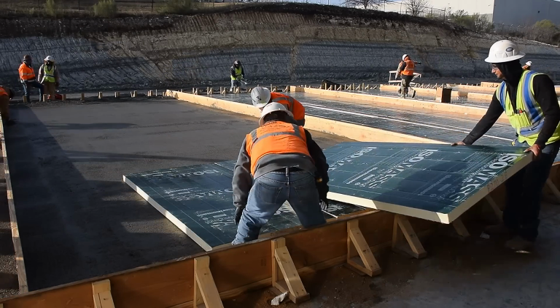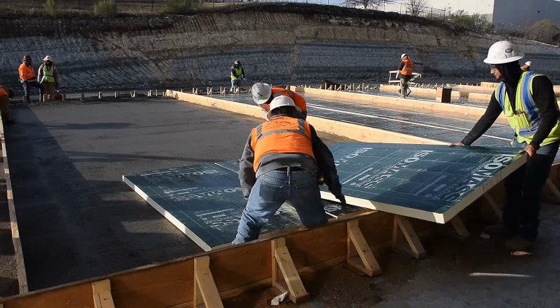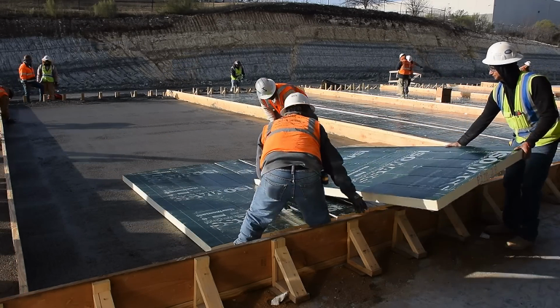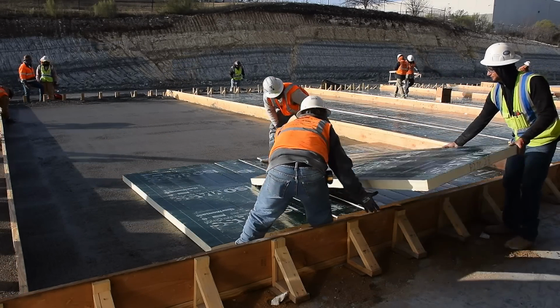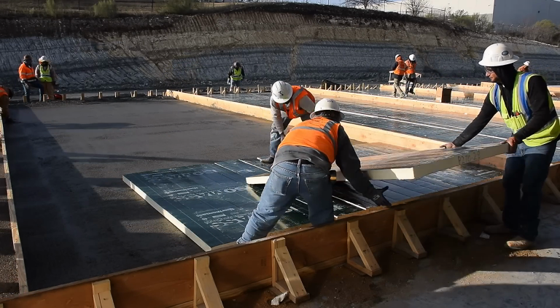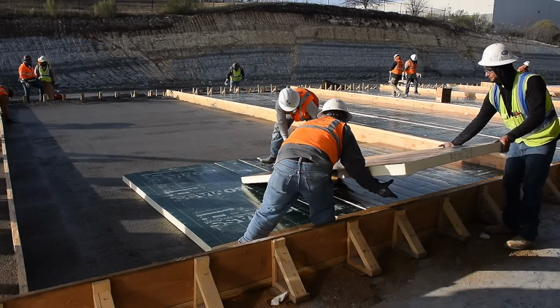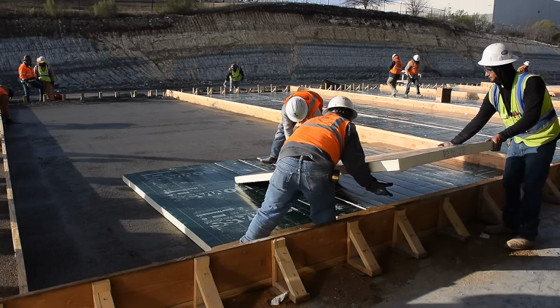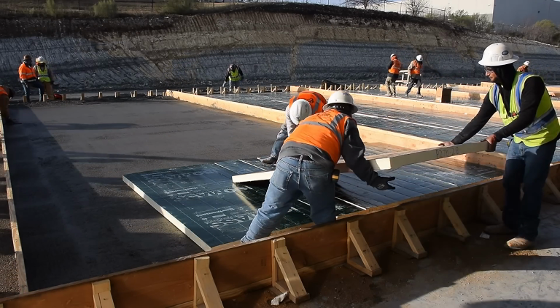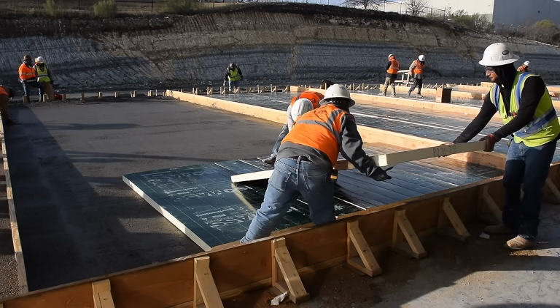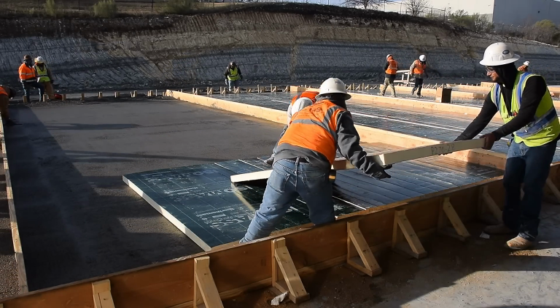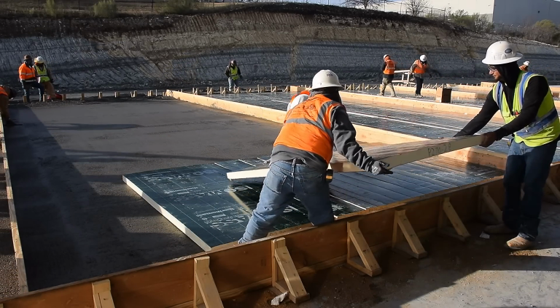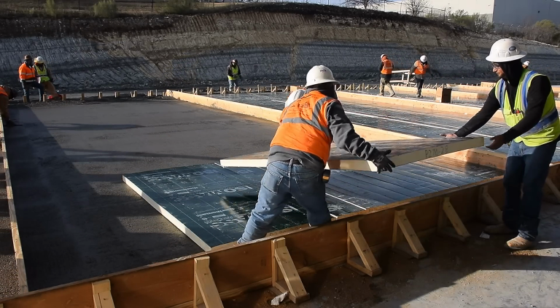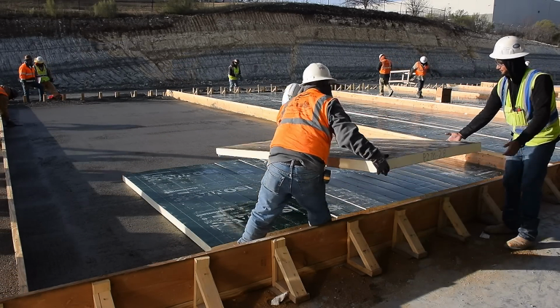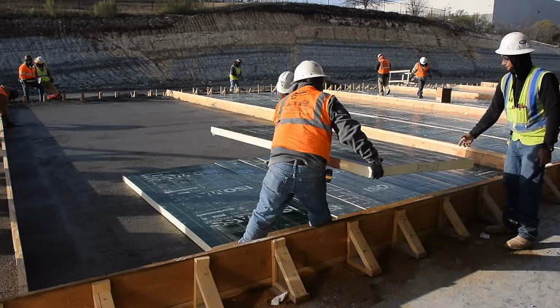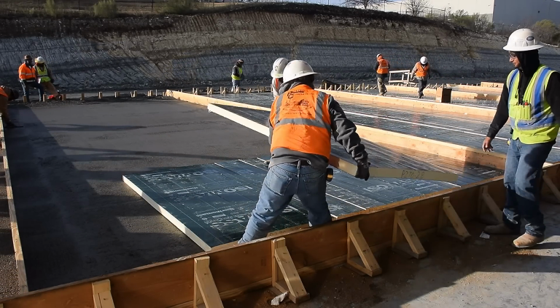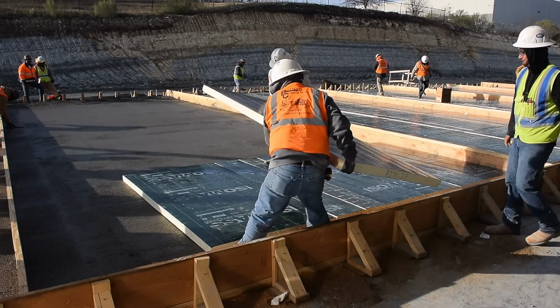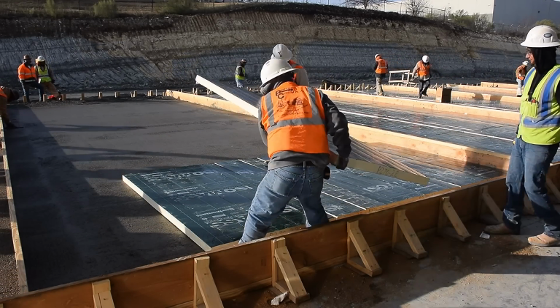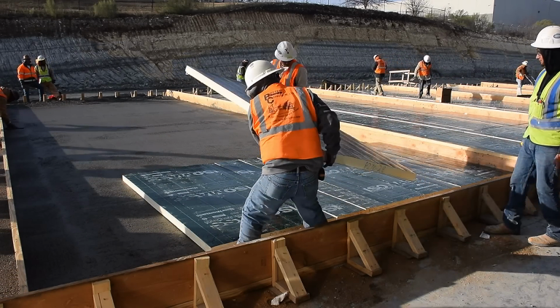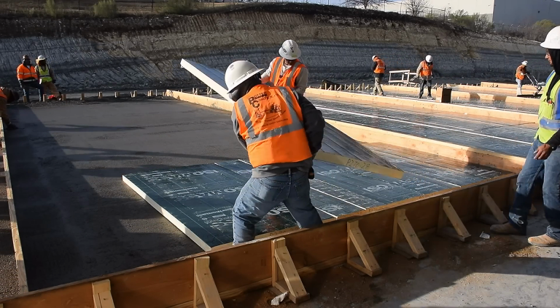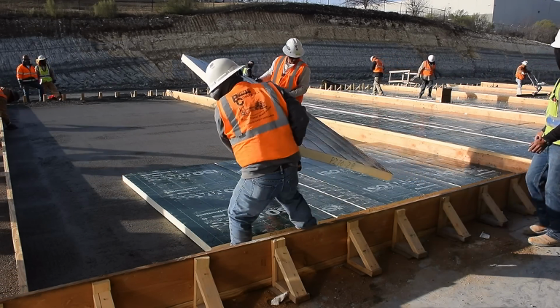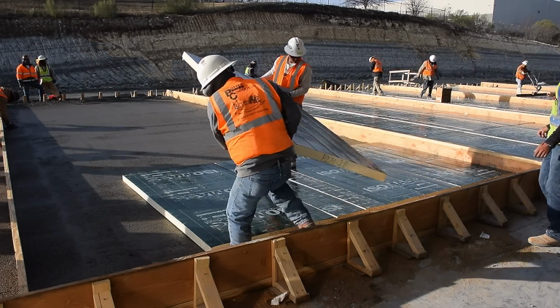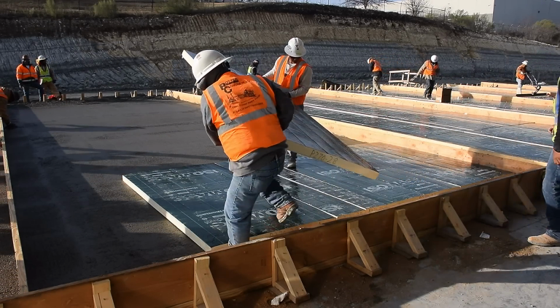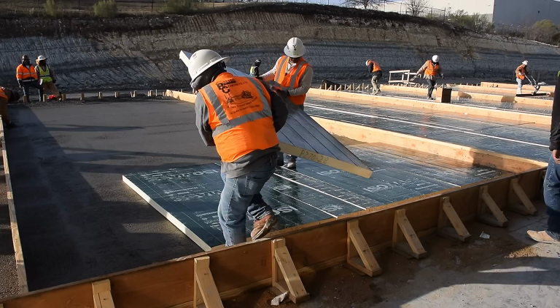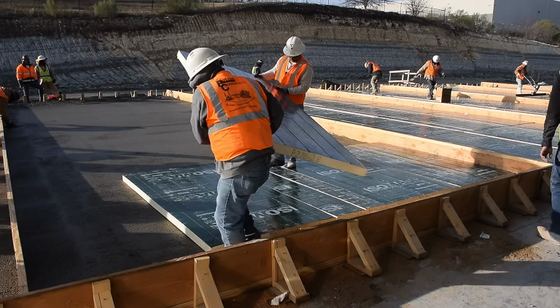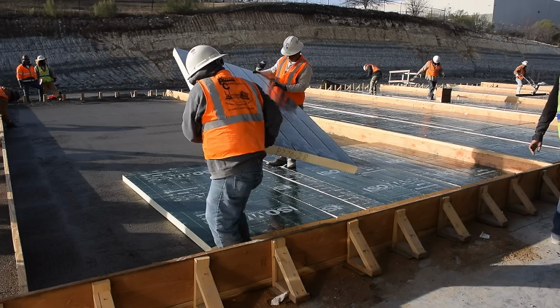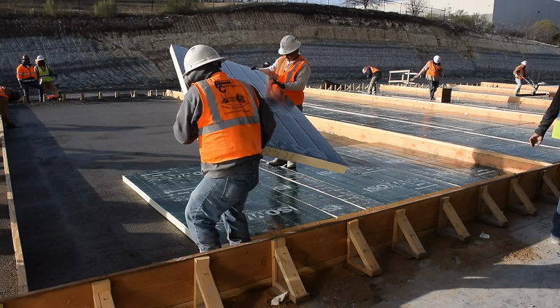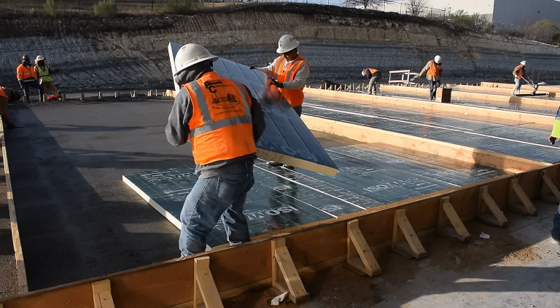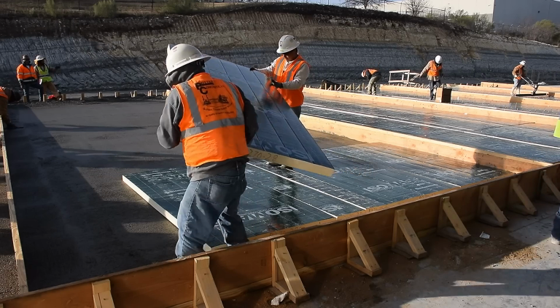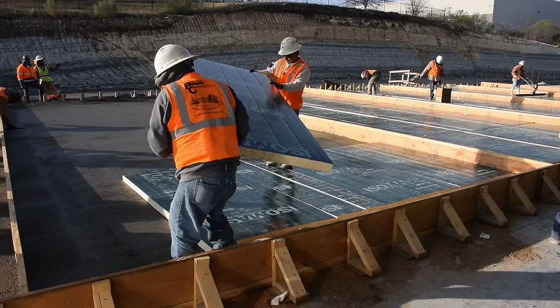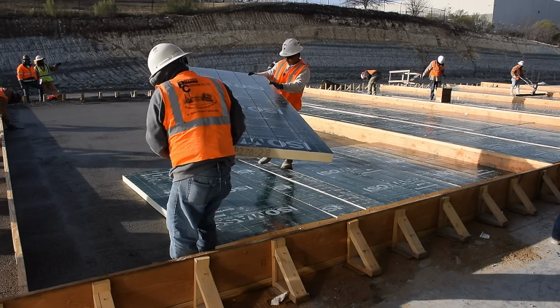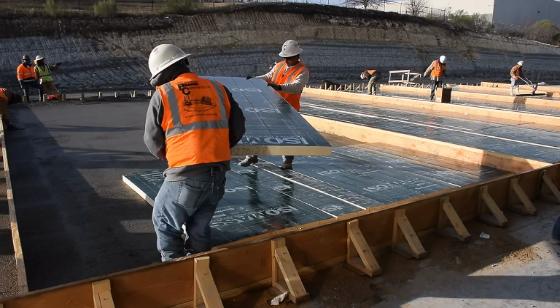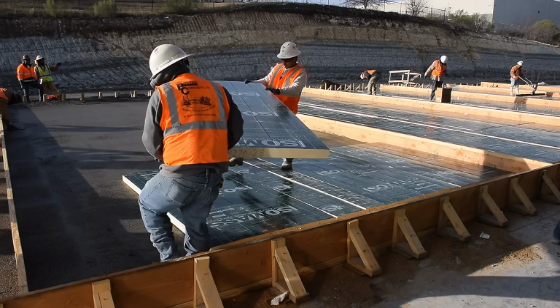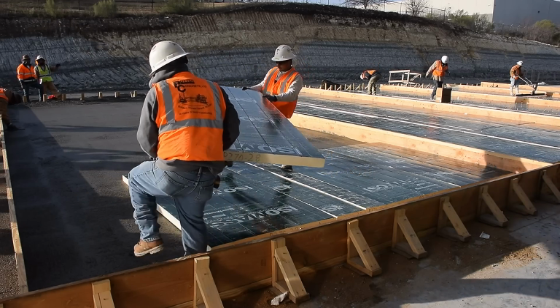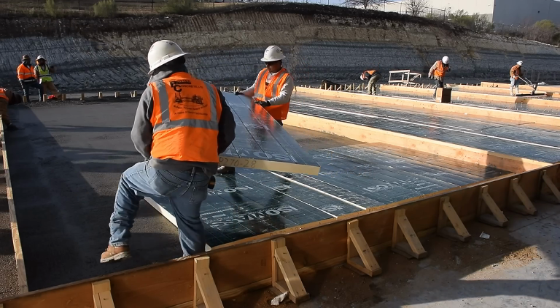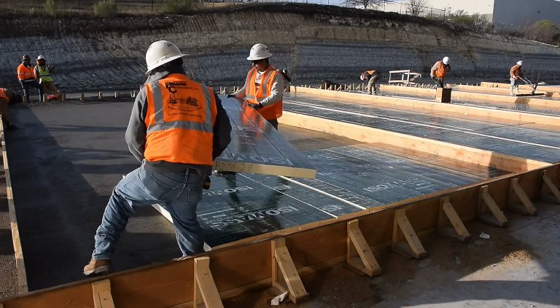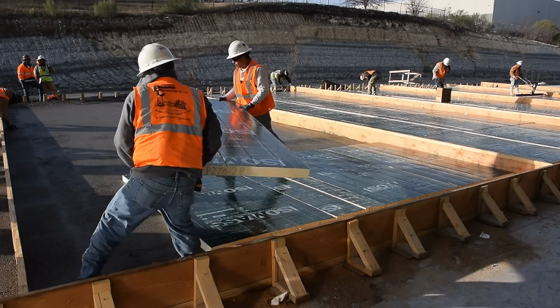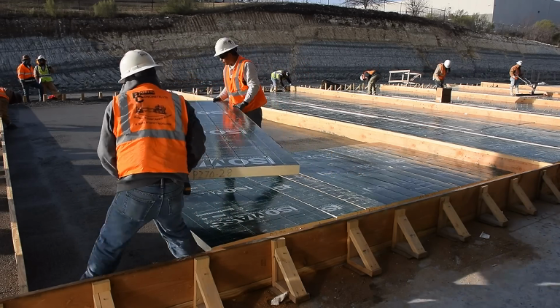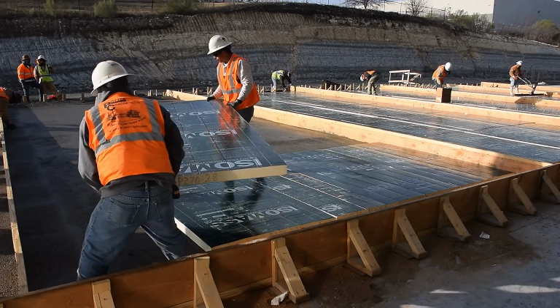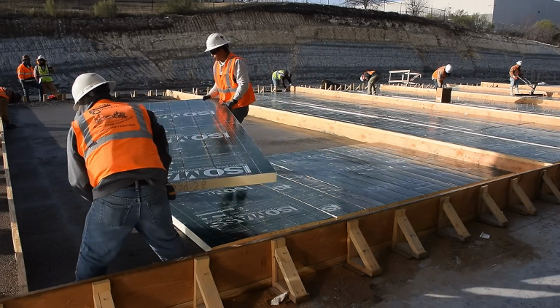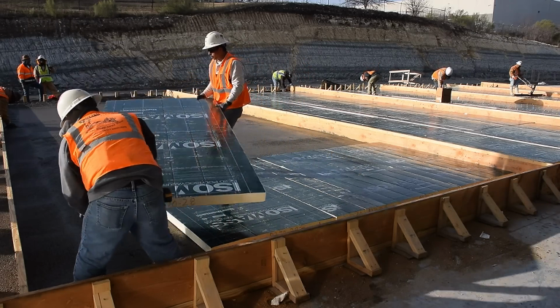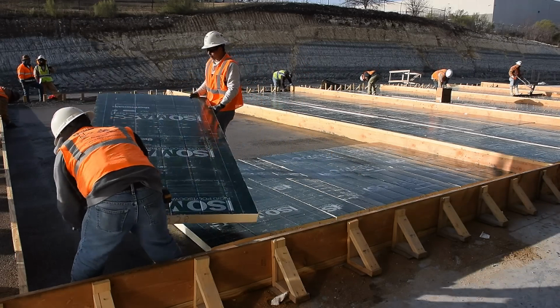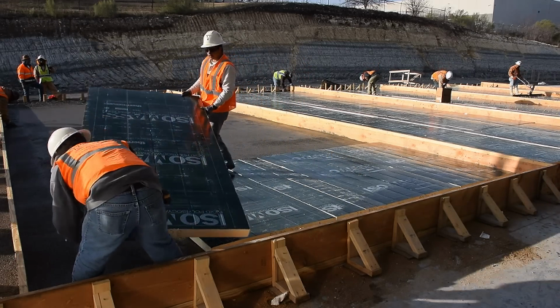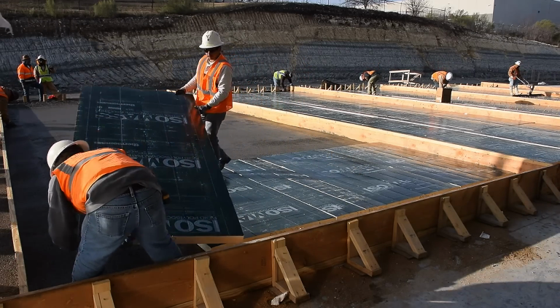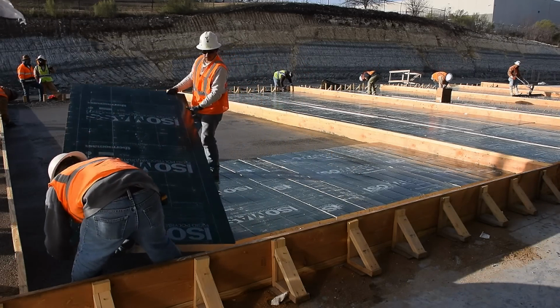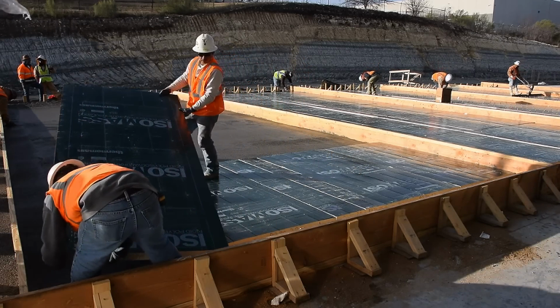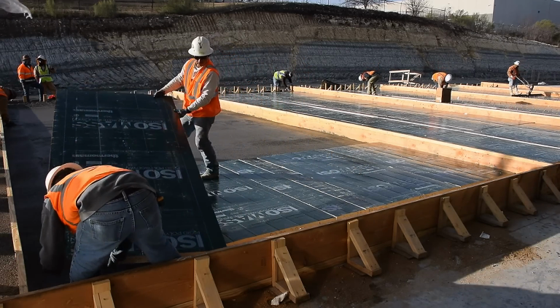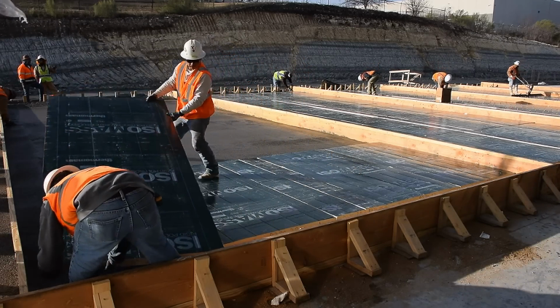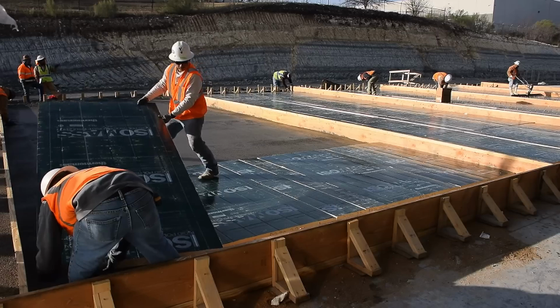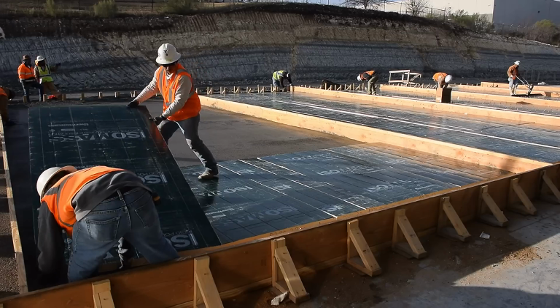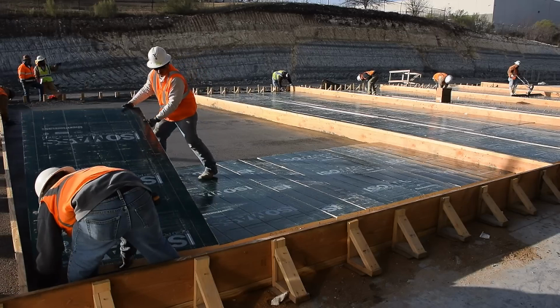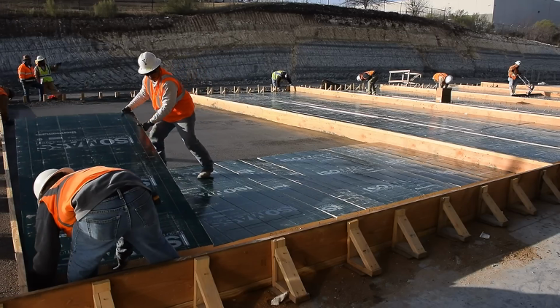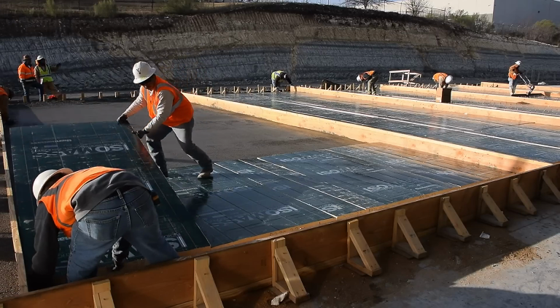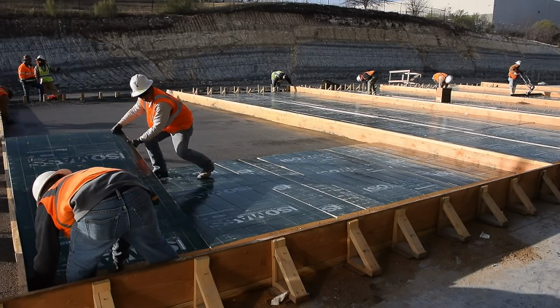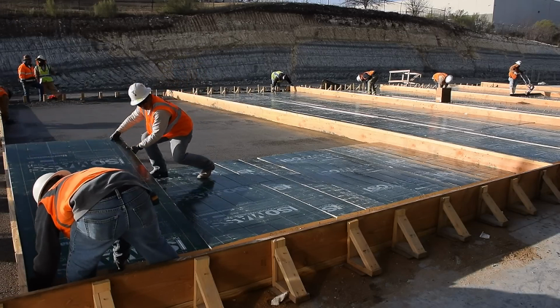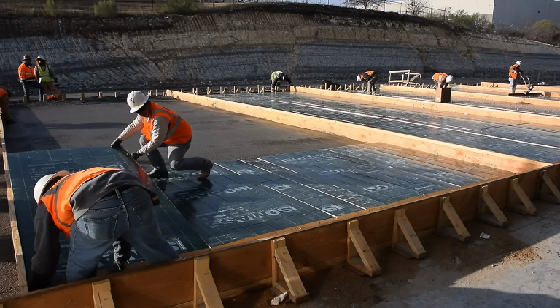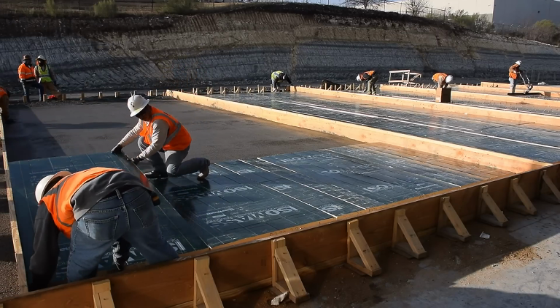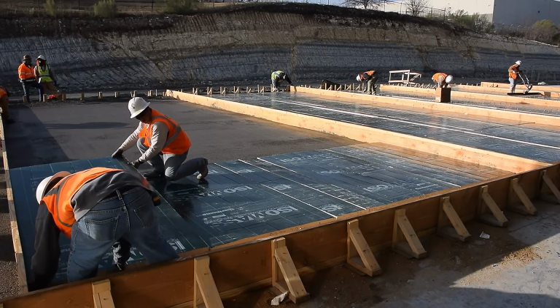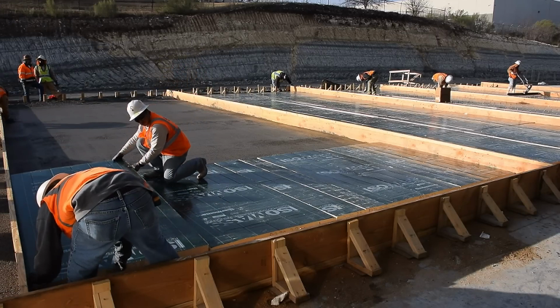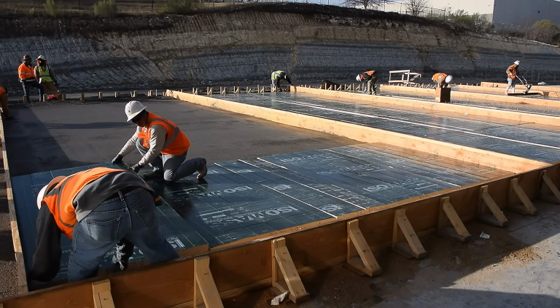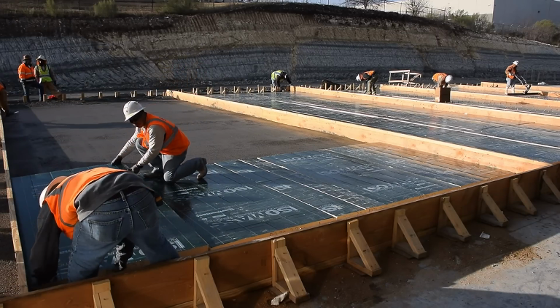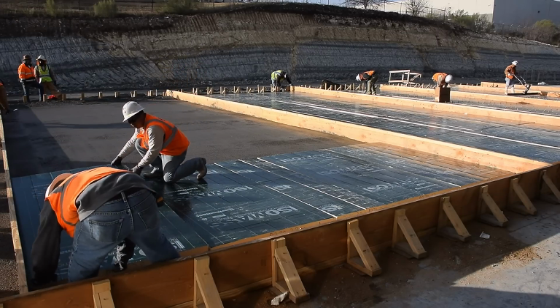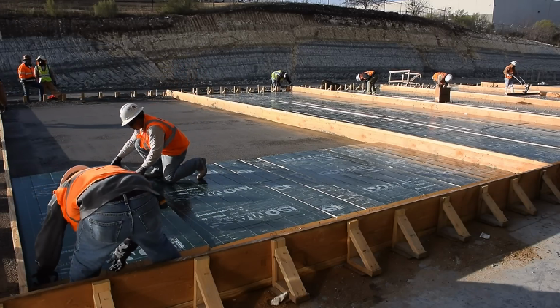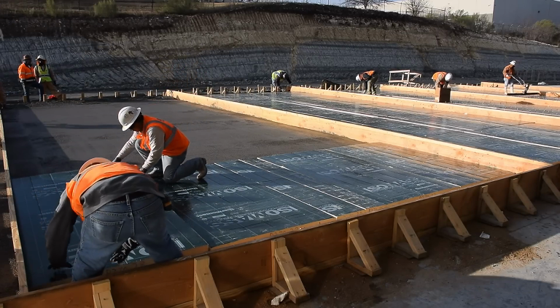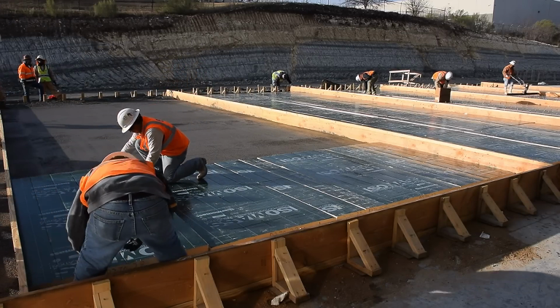The panels are cut out precisely and number coded. Each fits into an insulated panel matrix, like pieces of a jigsaw puzzle.